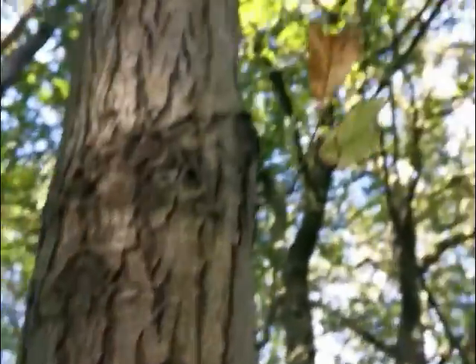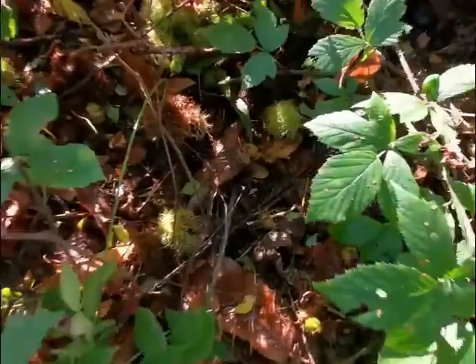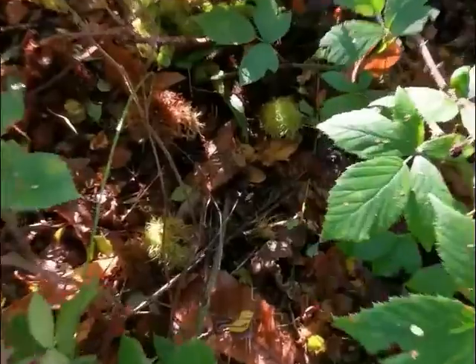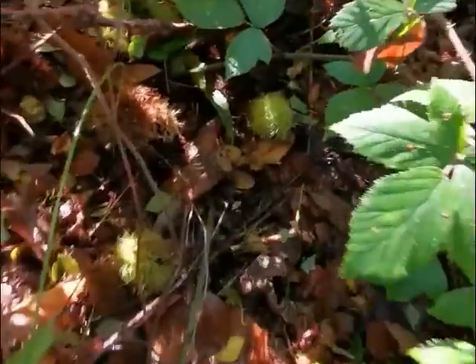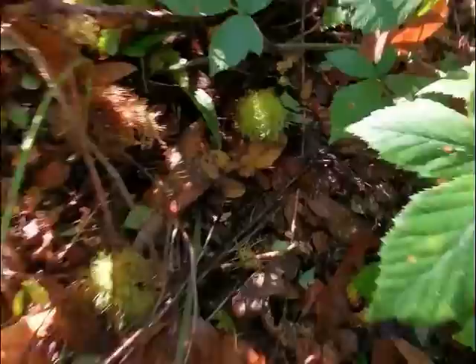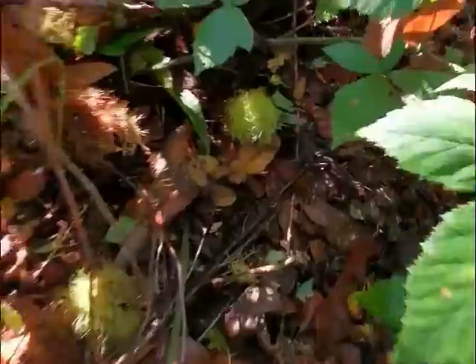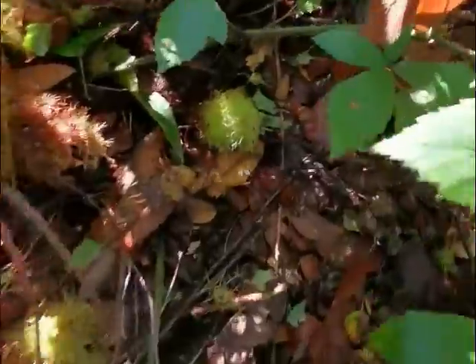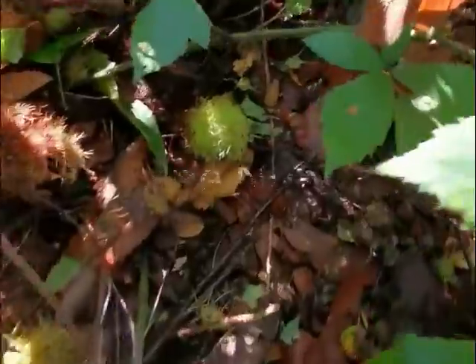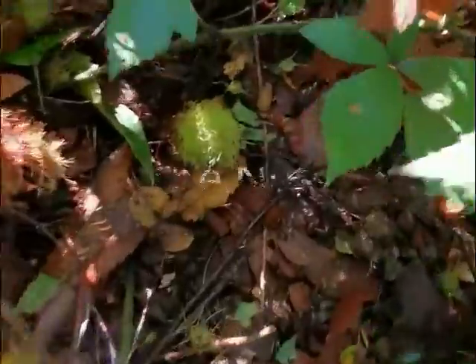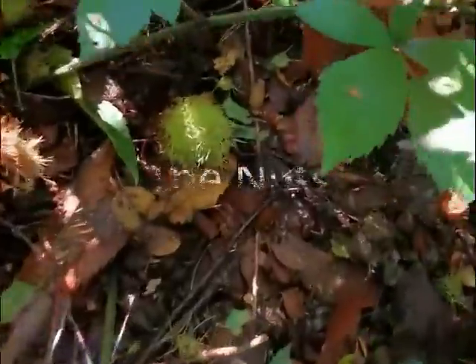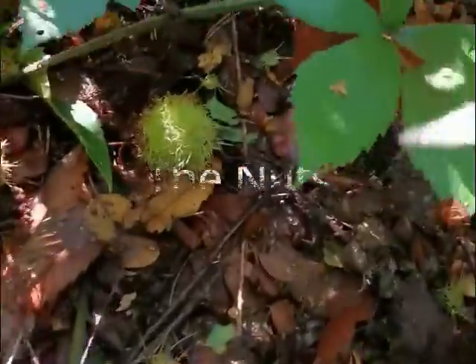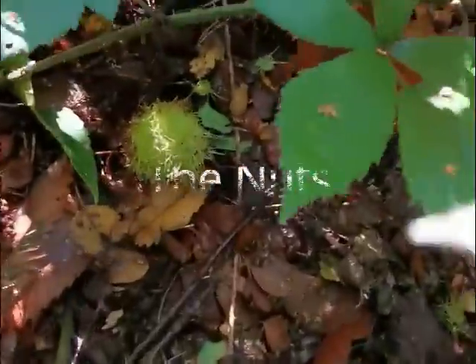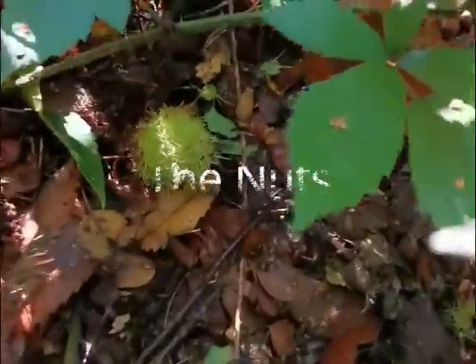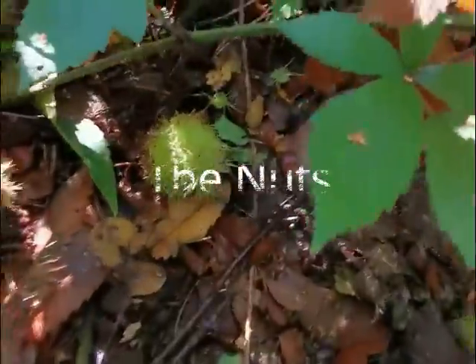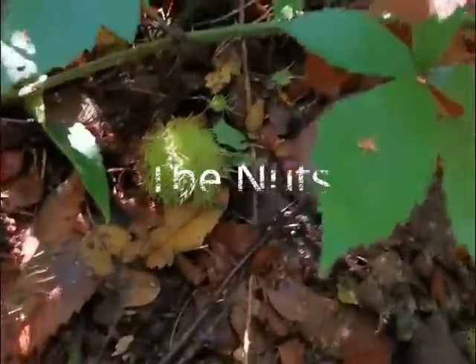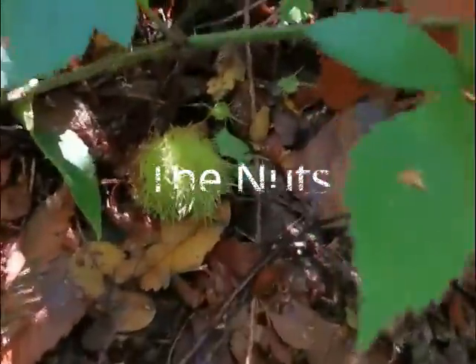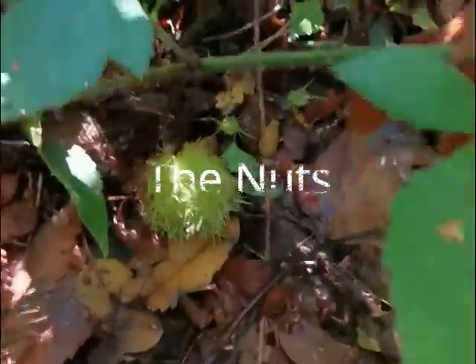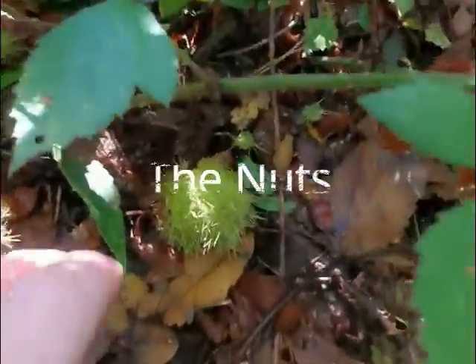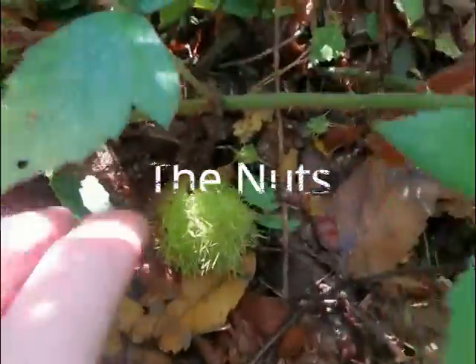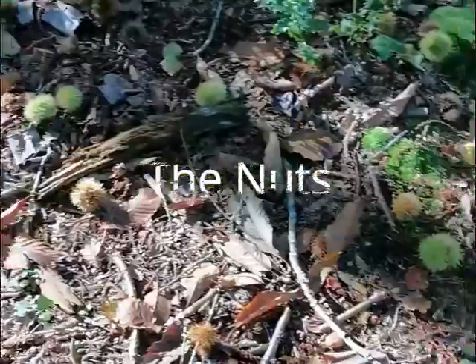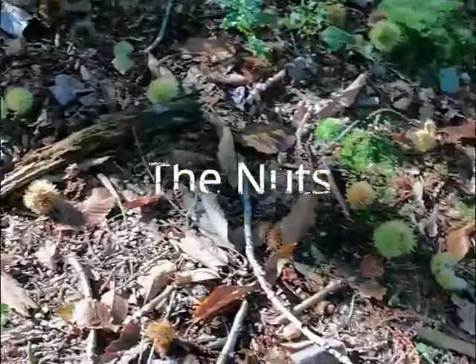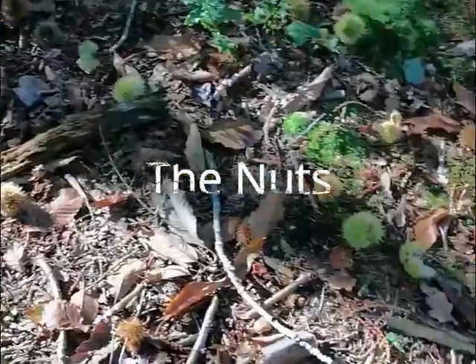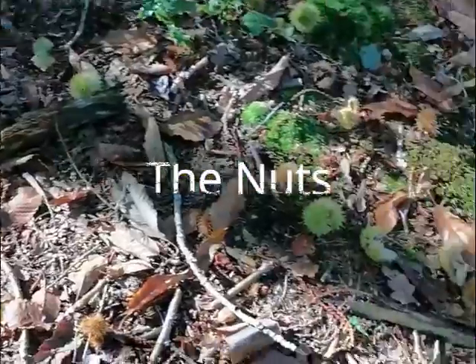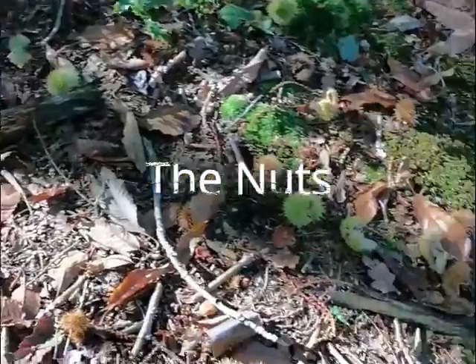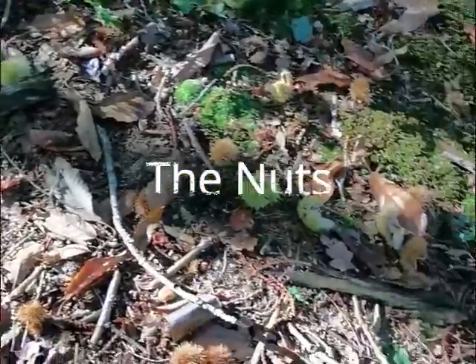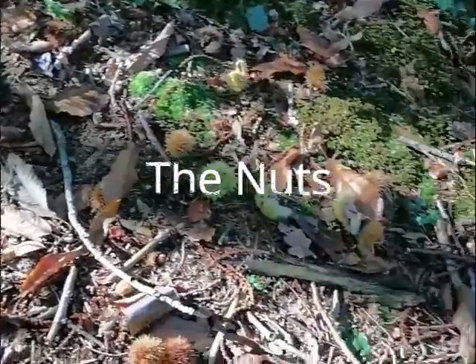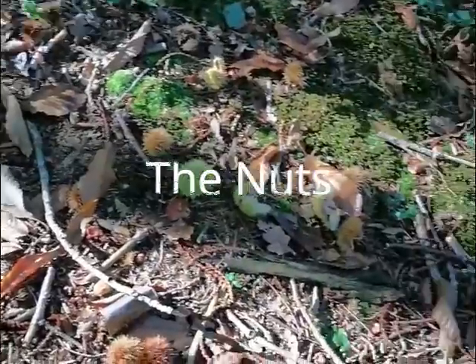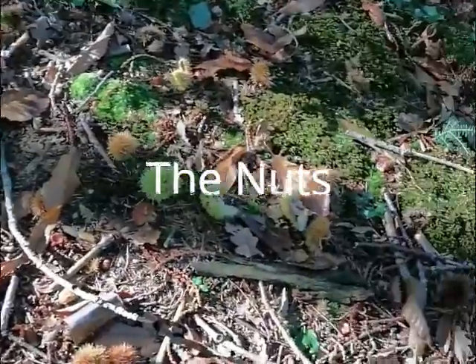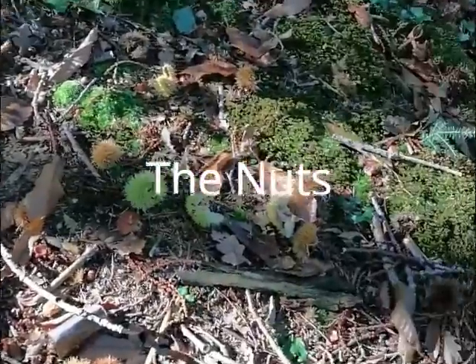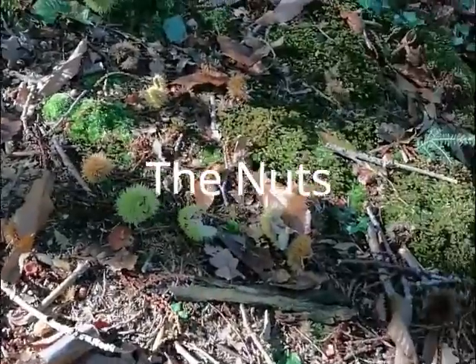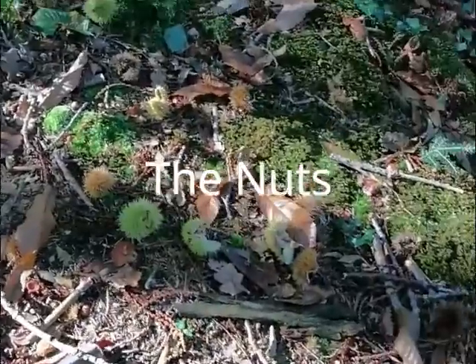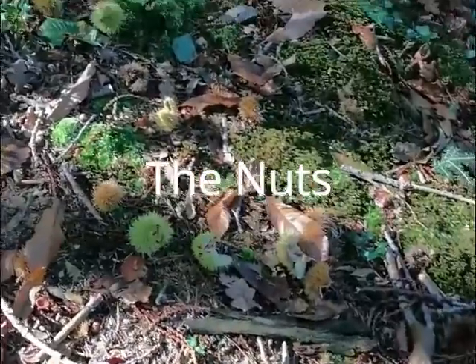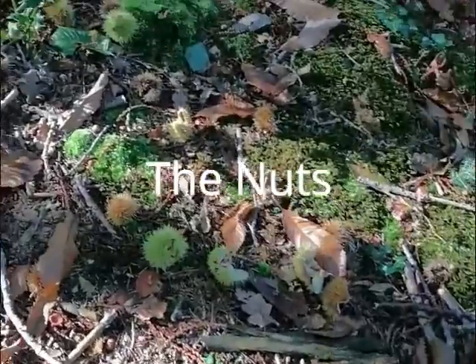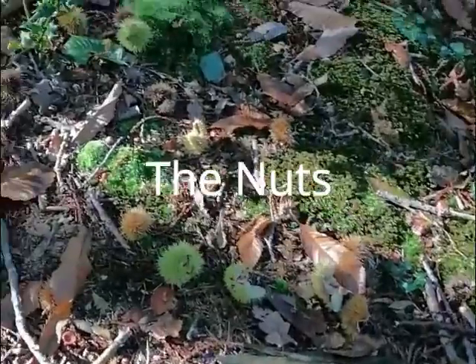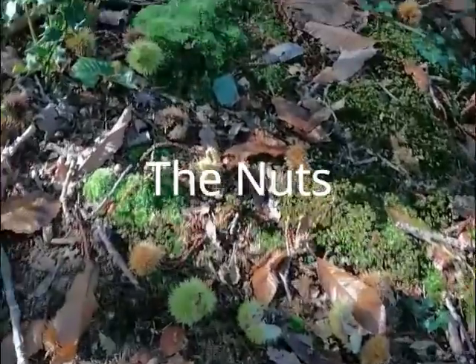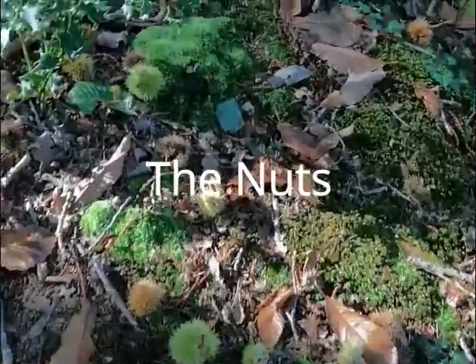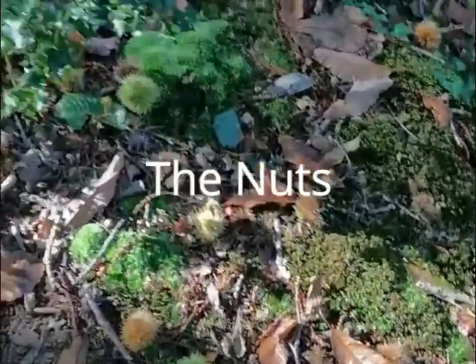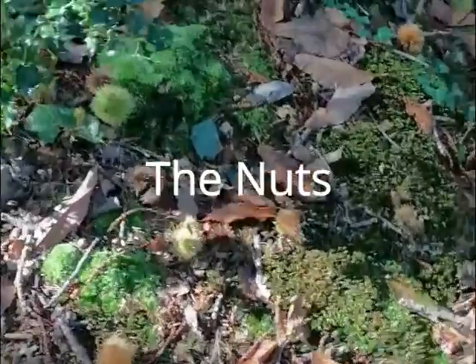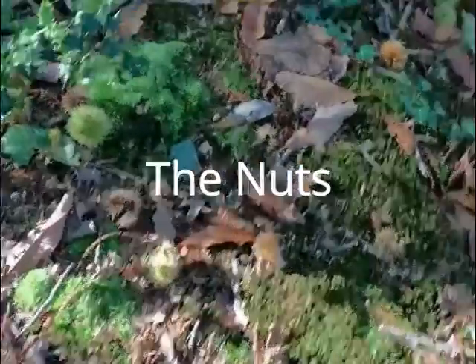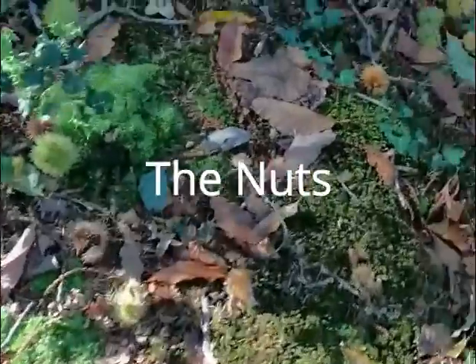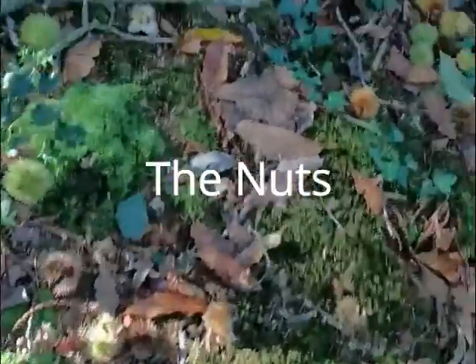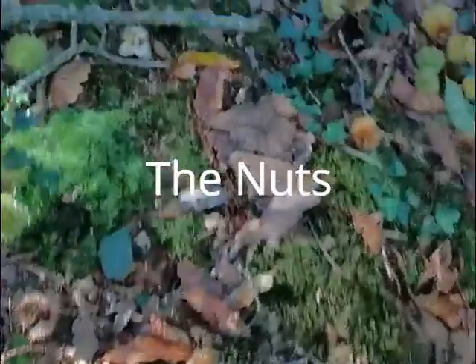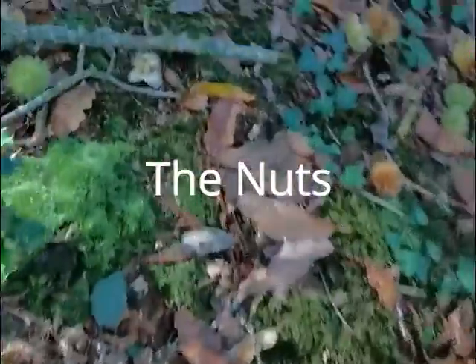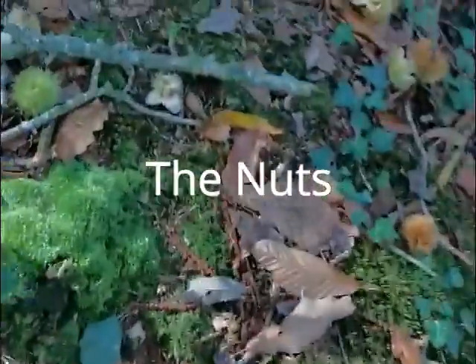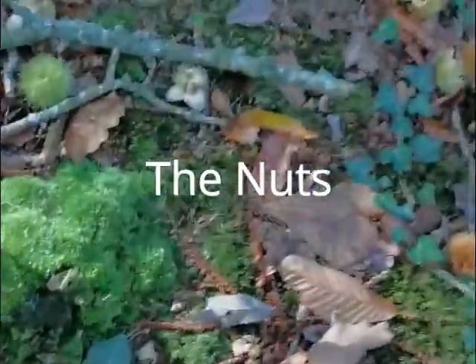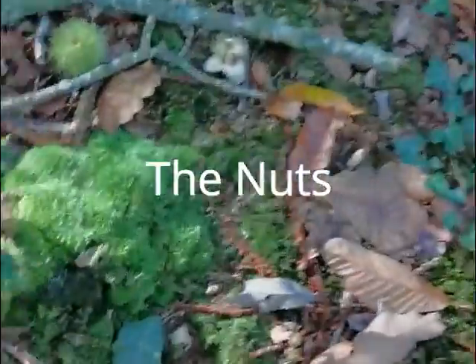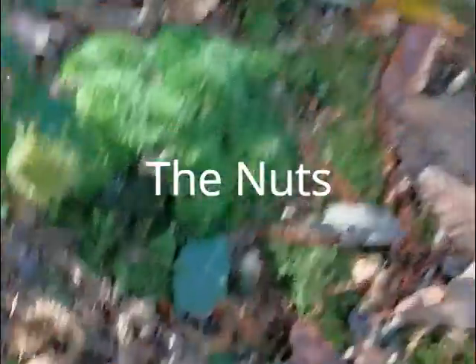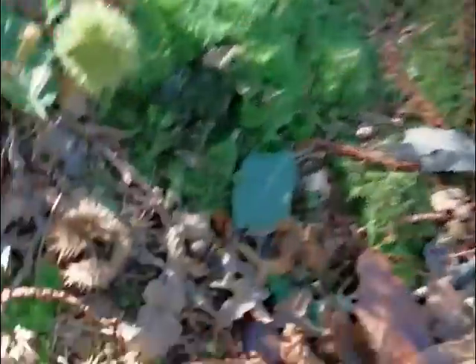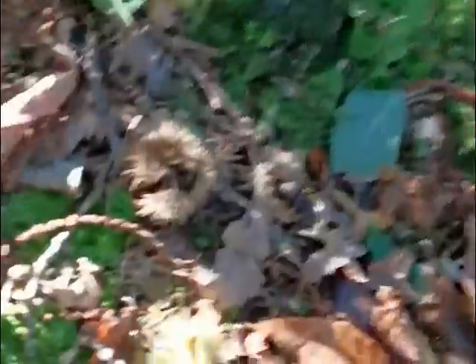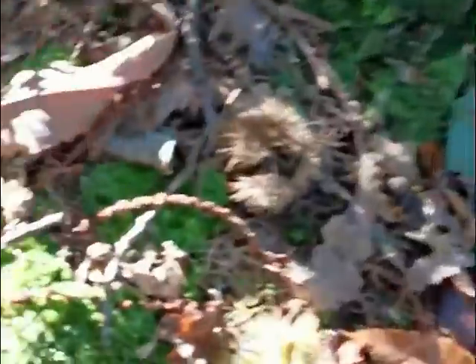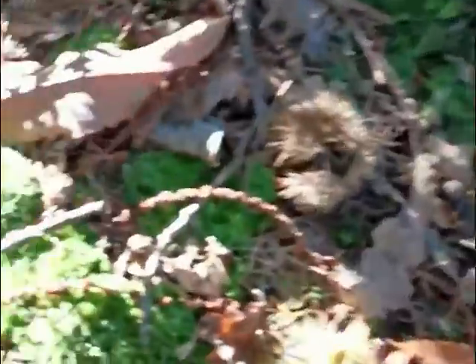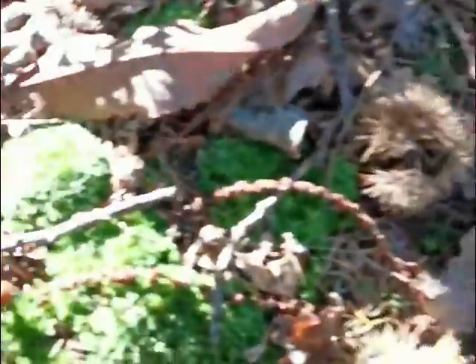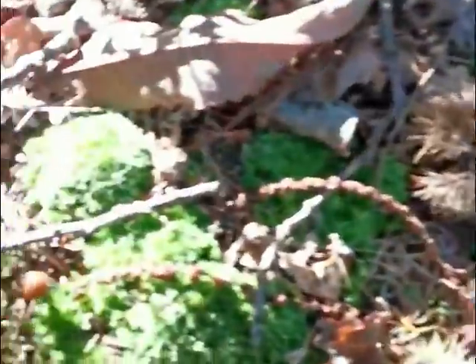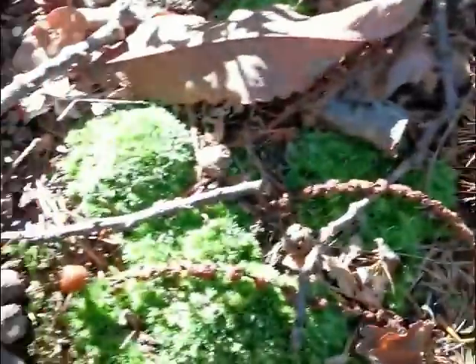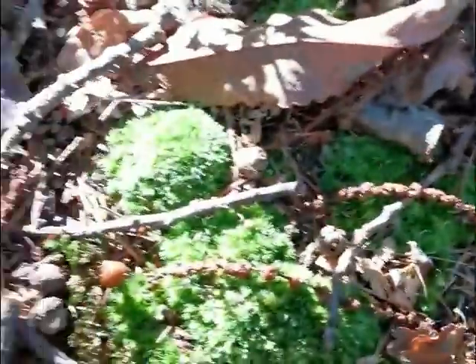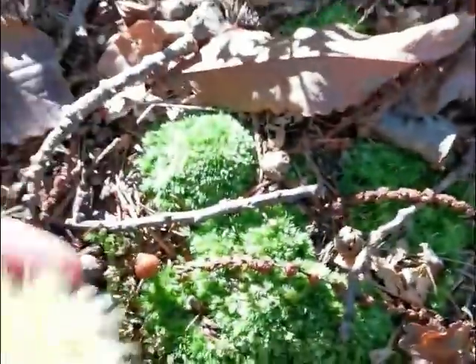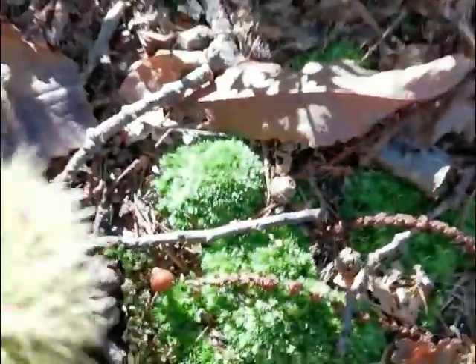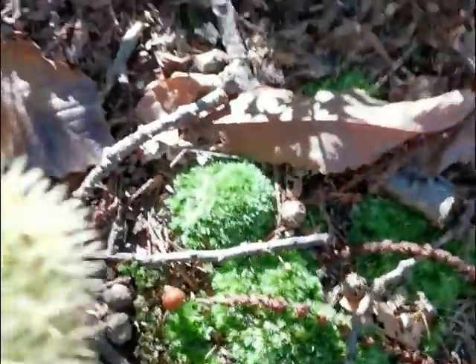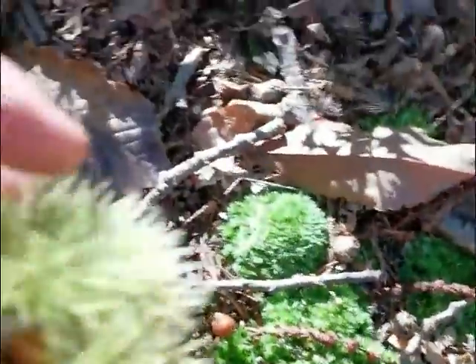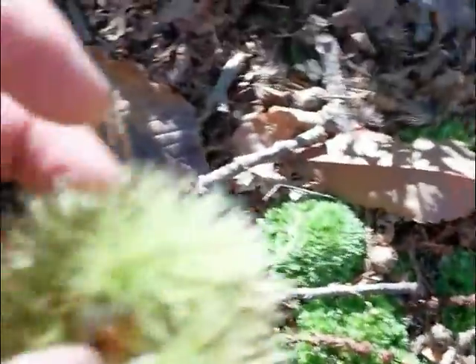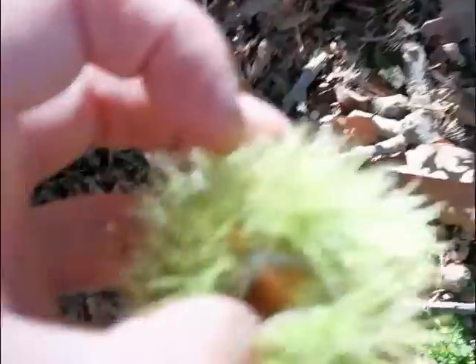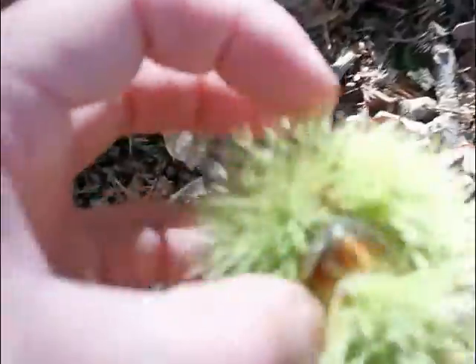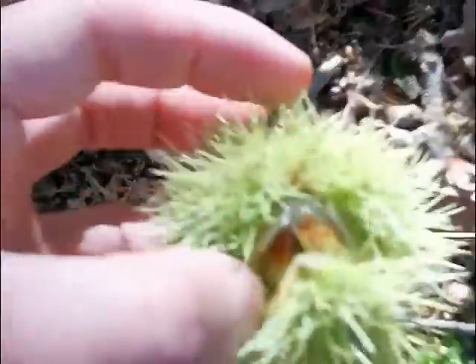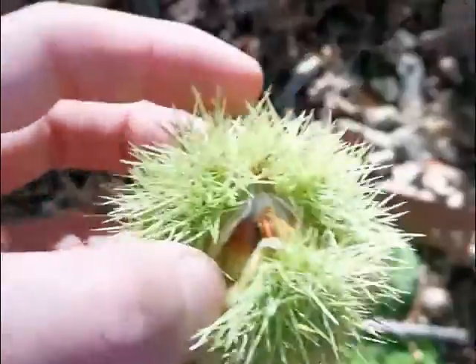The nuts. The outer shell of the nuts is very spiky — it's a very spiky green burr.